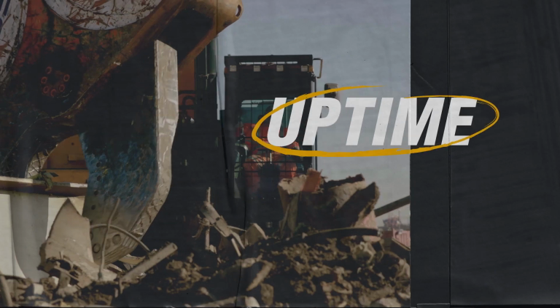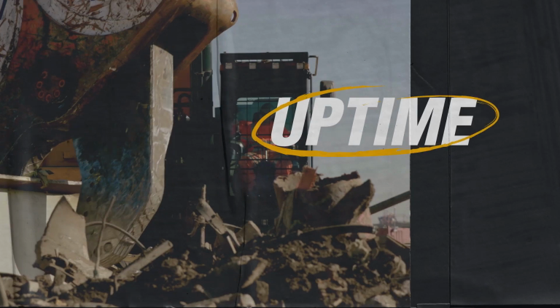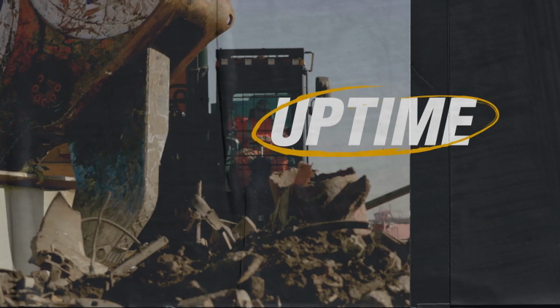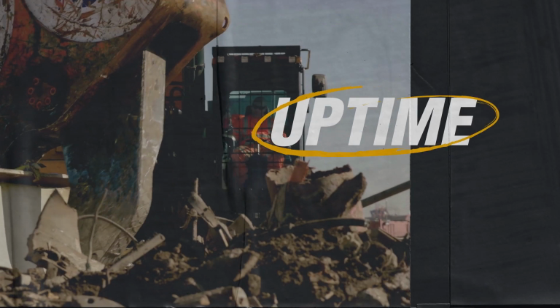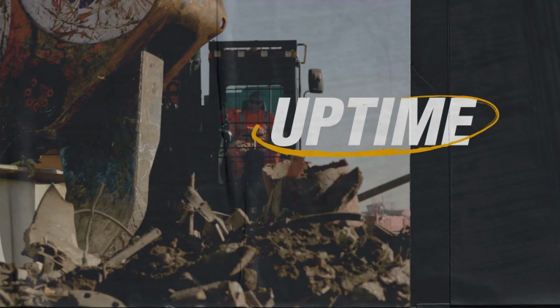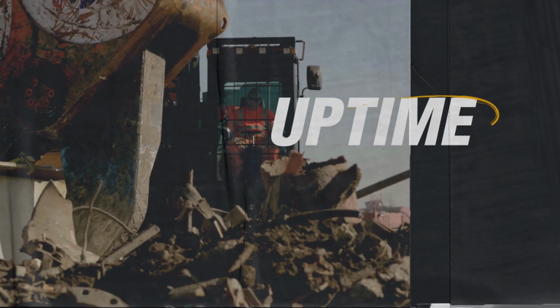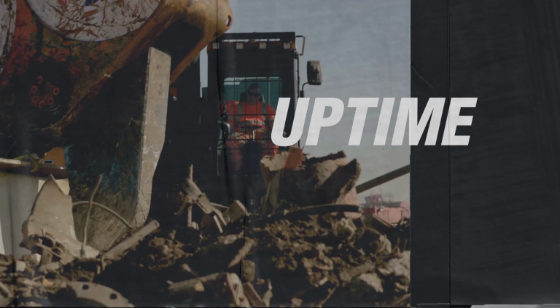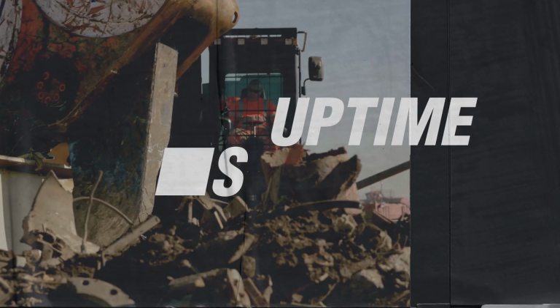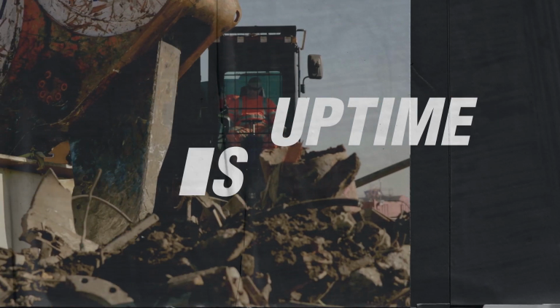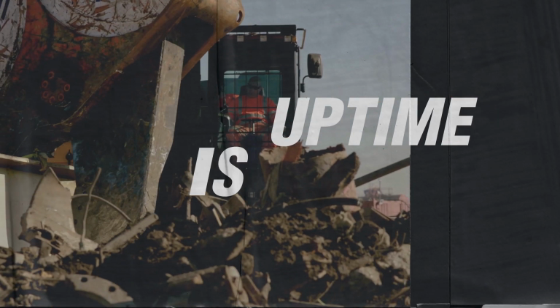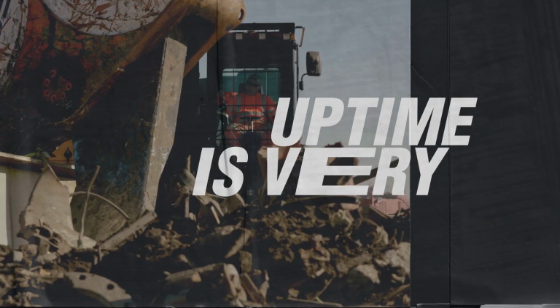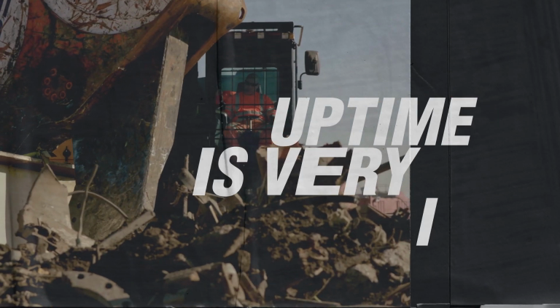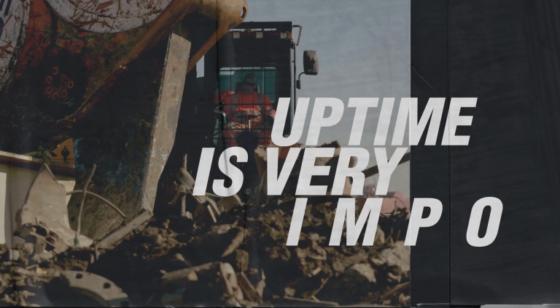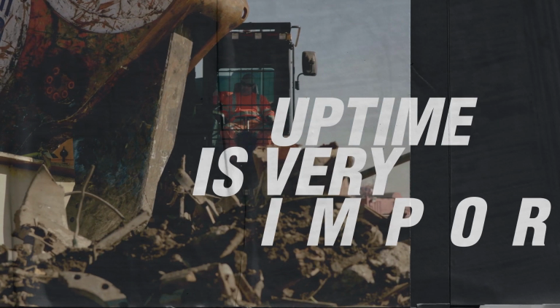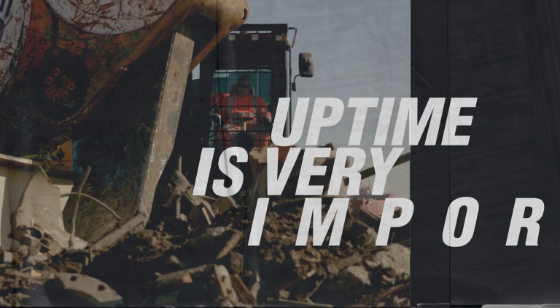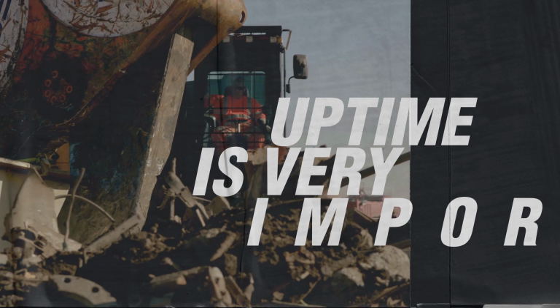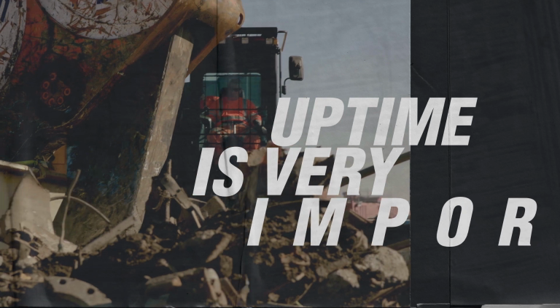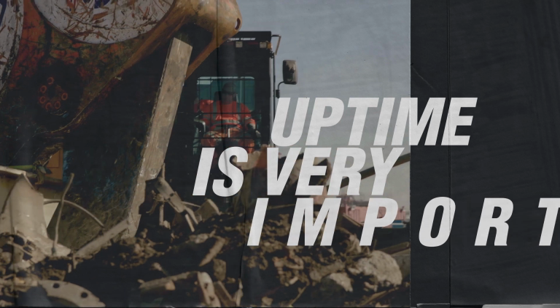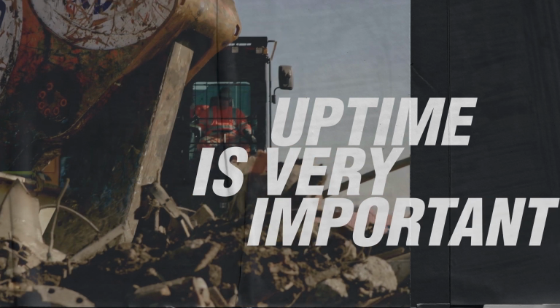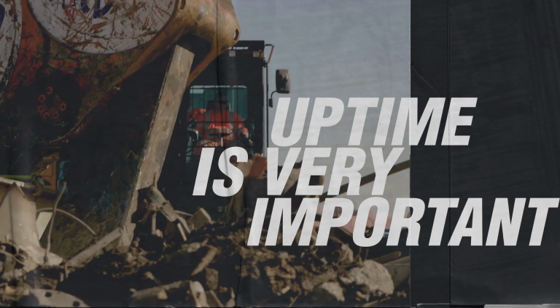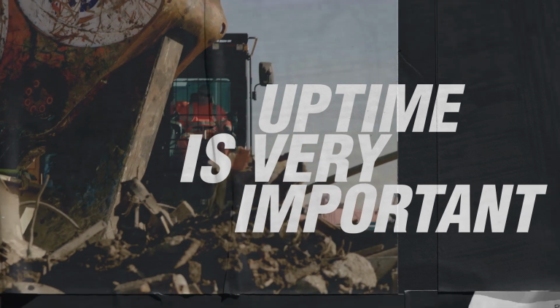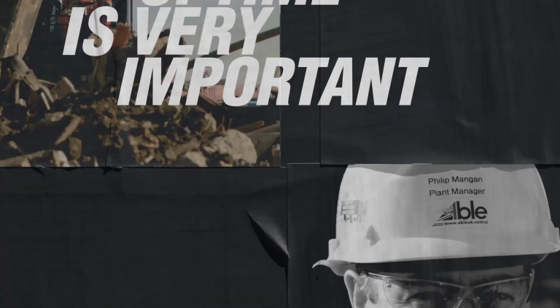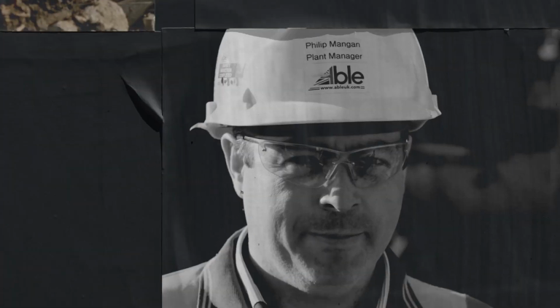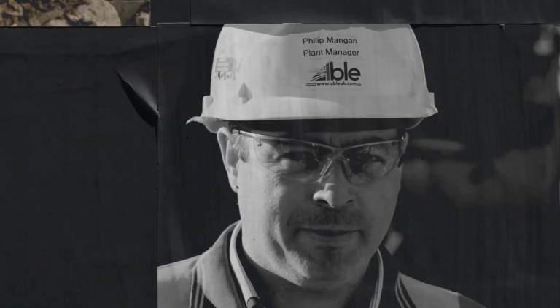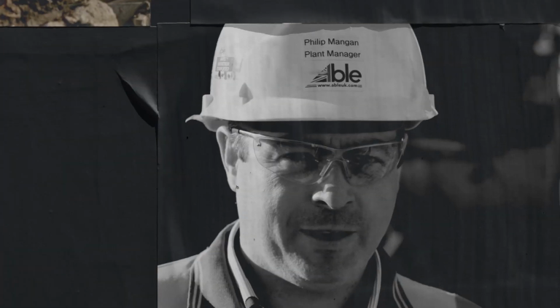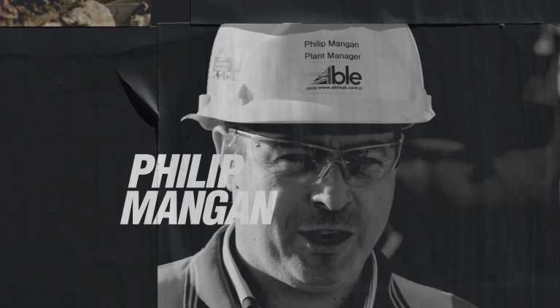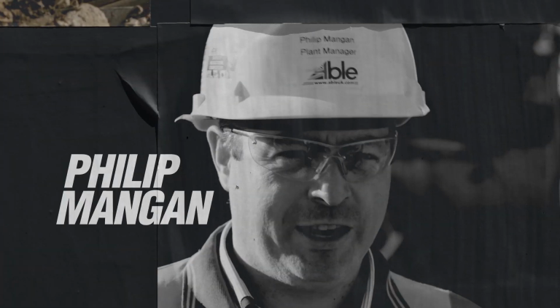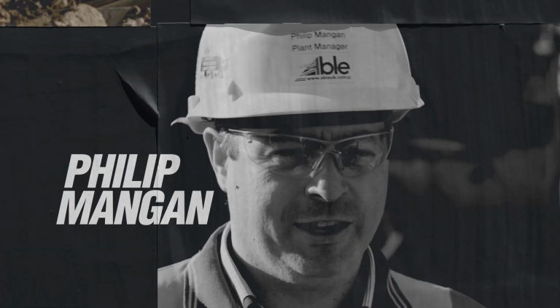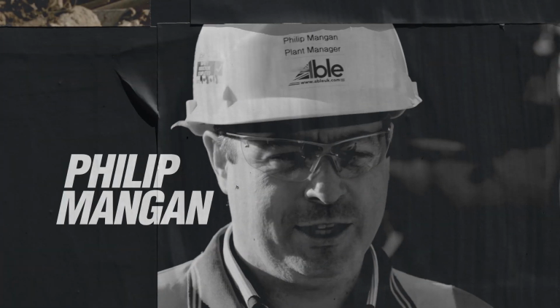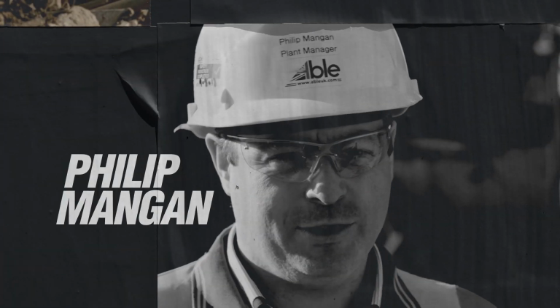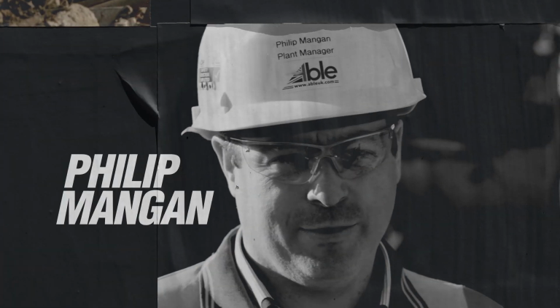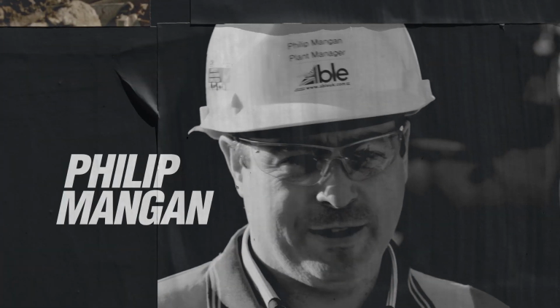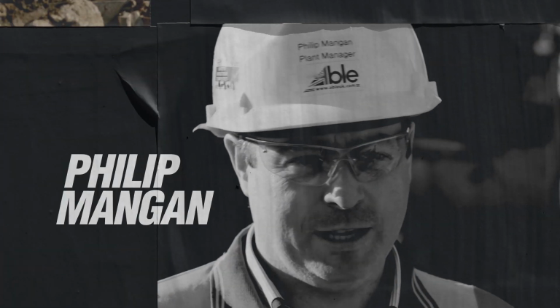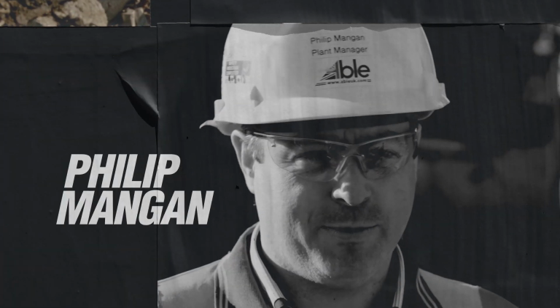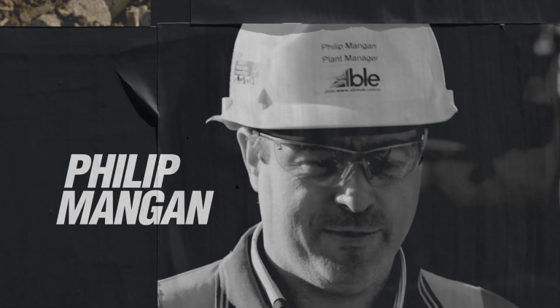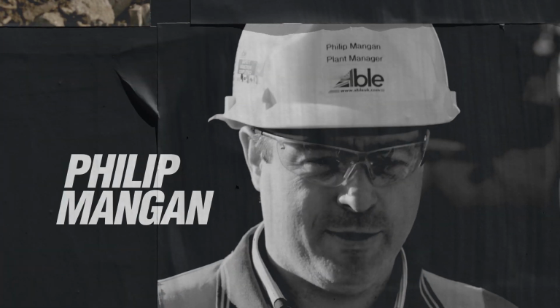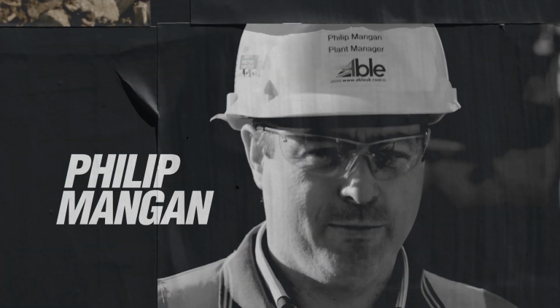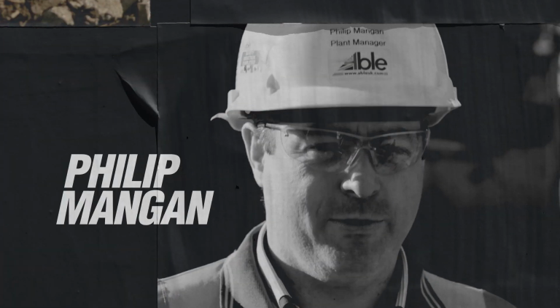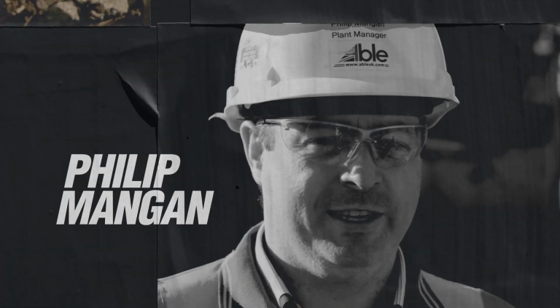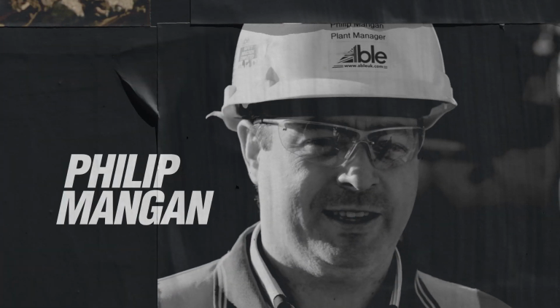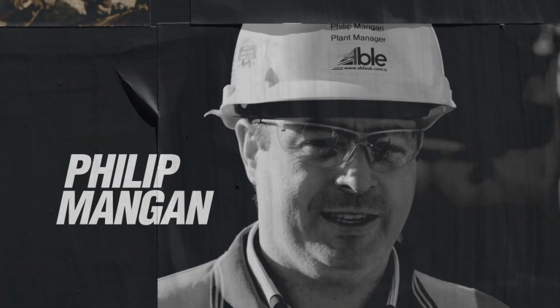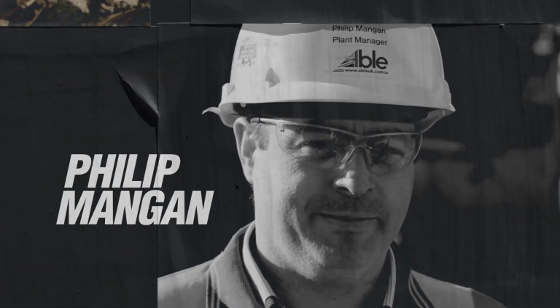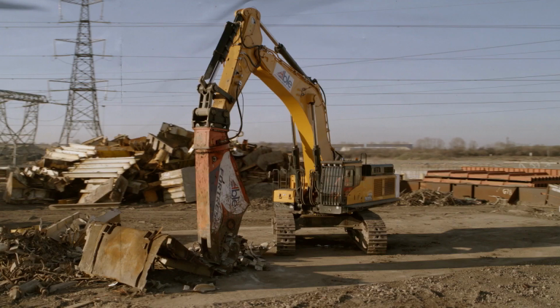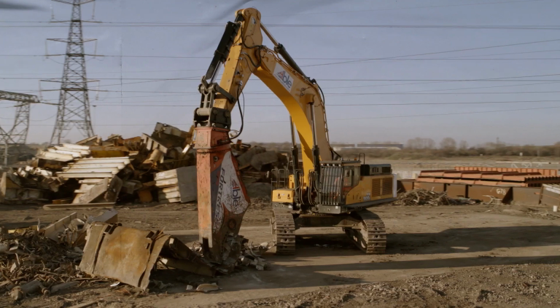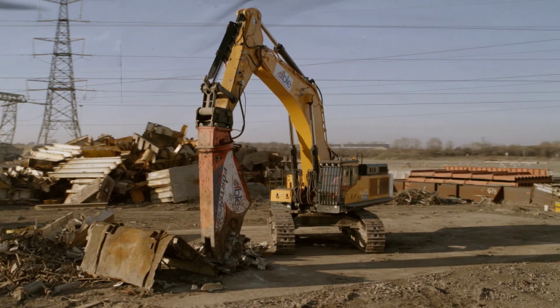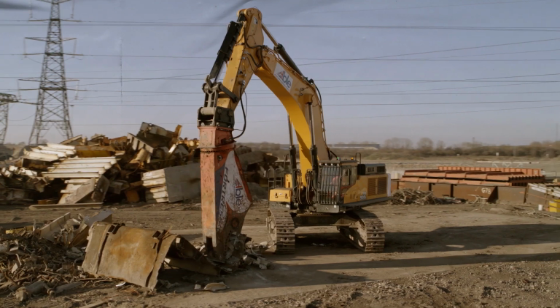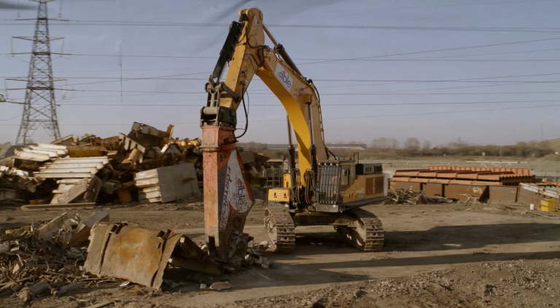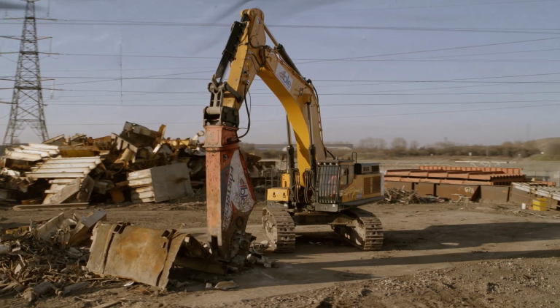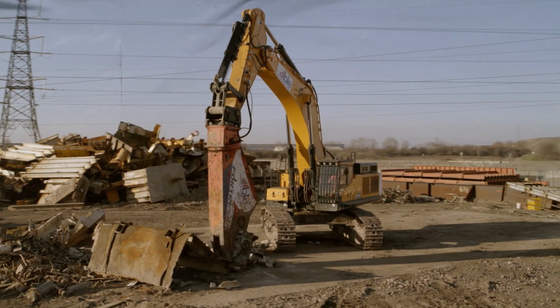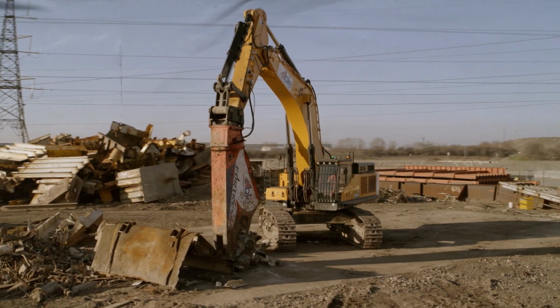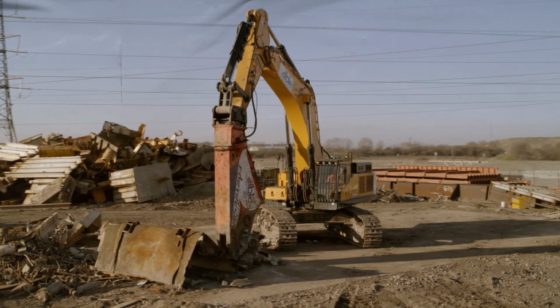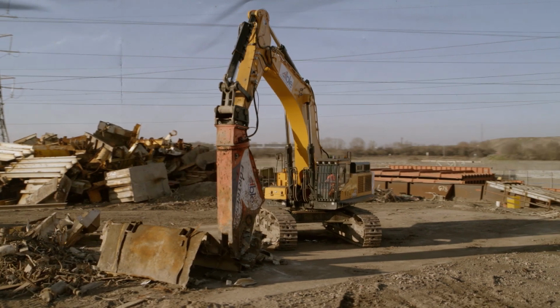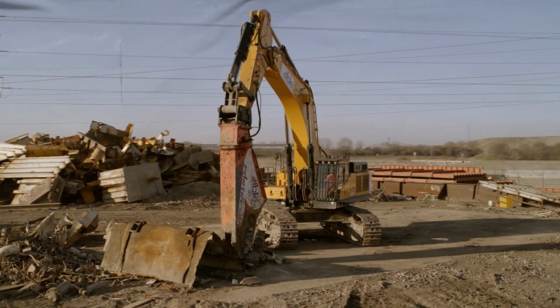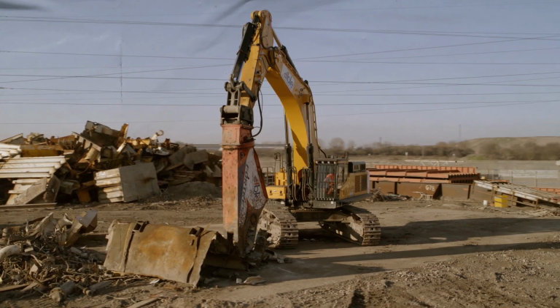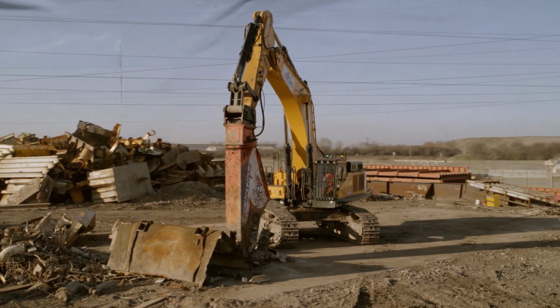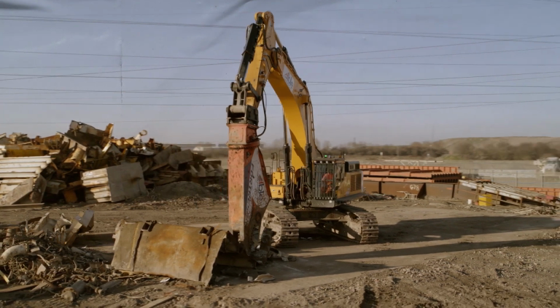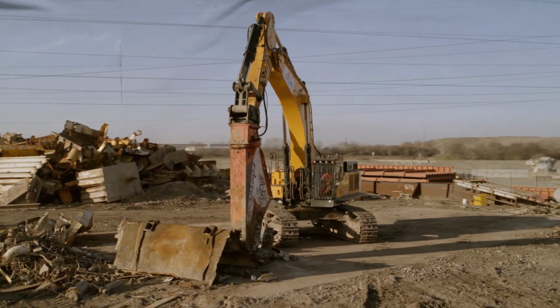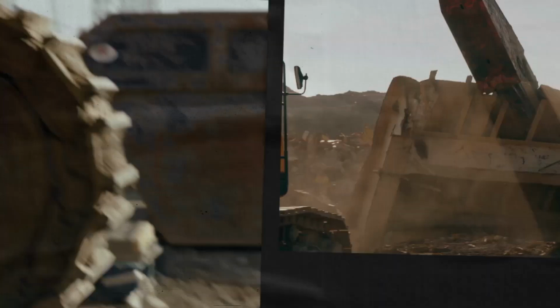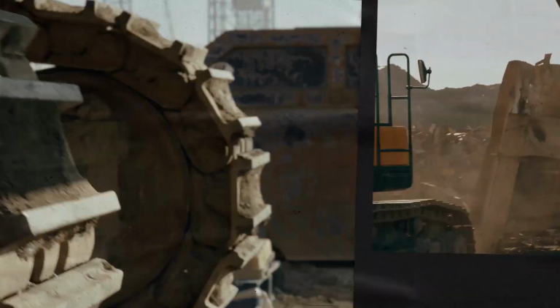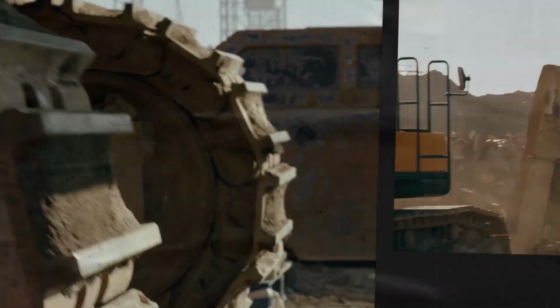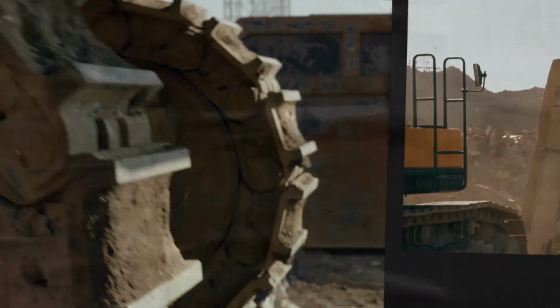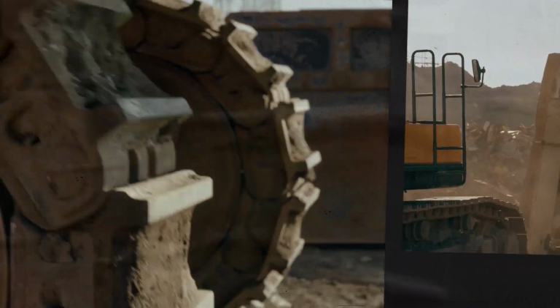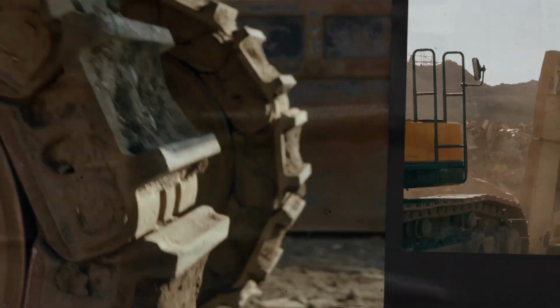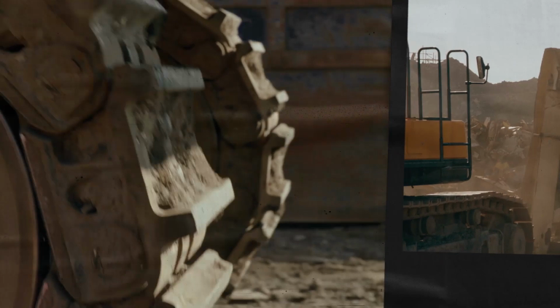Uptime on the project is very important. Any downtime at all costs the project money. The Hyundai so far has performed brilliantly.